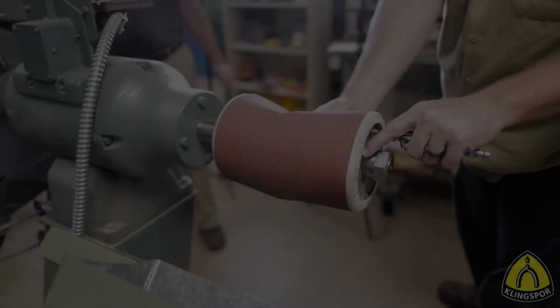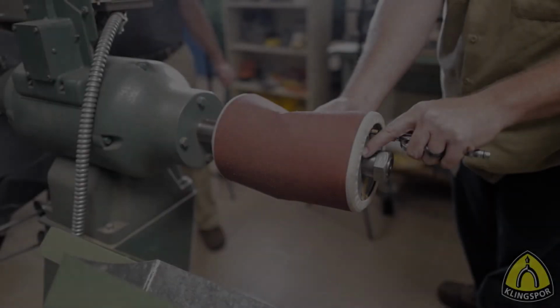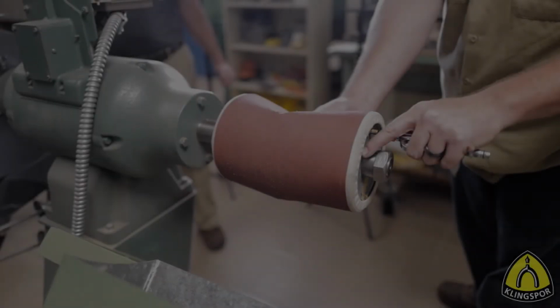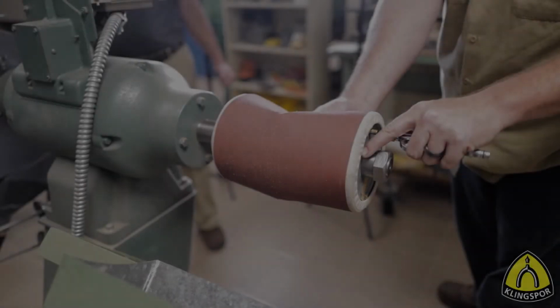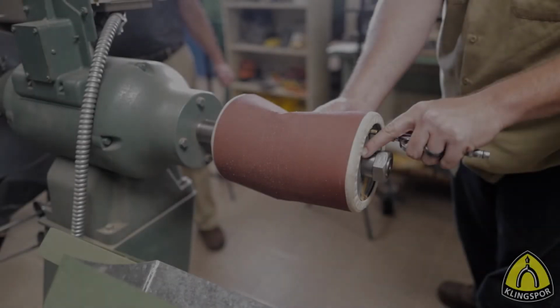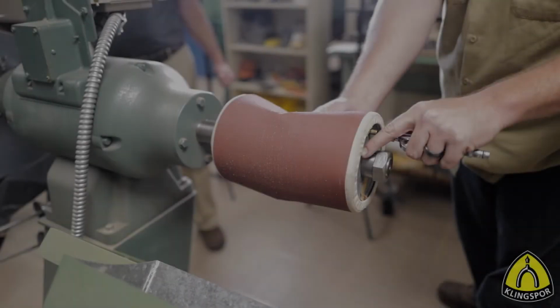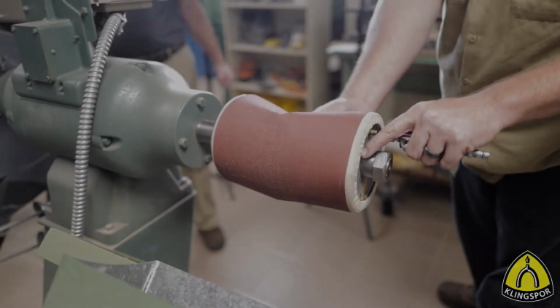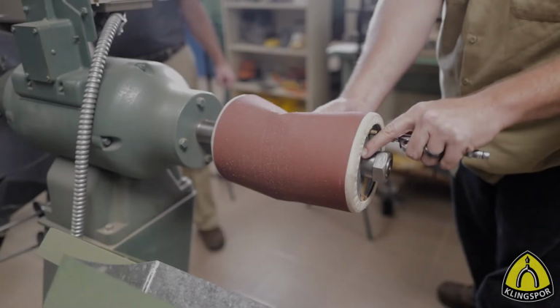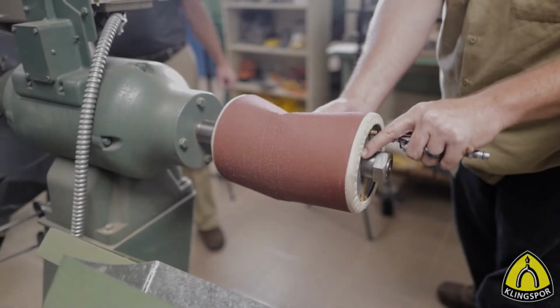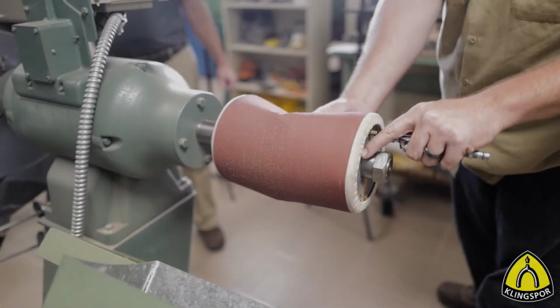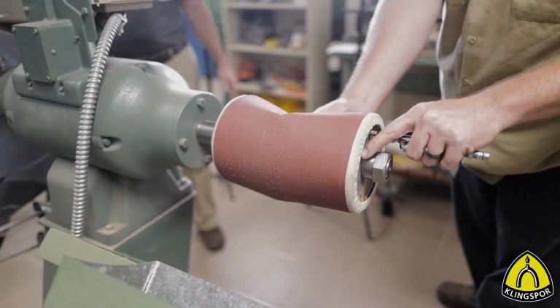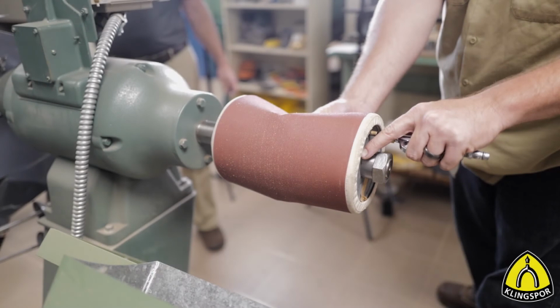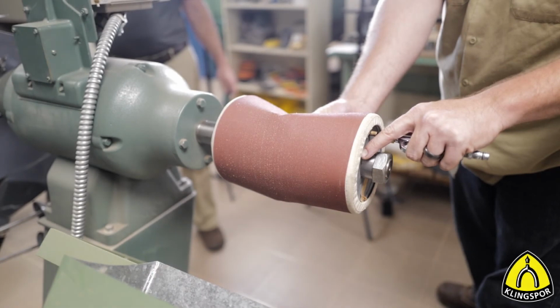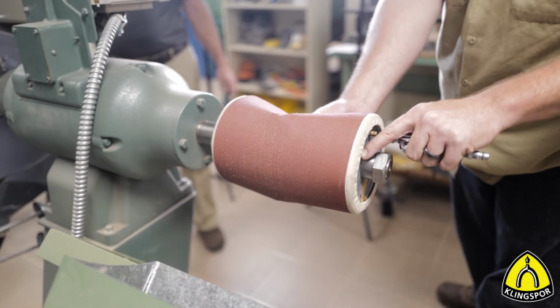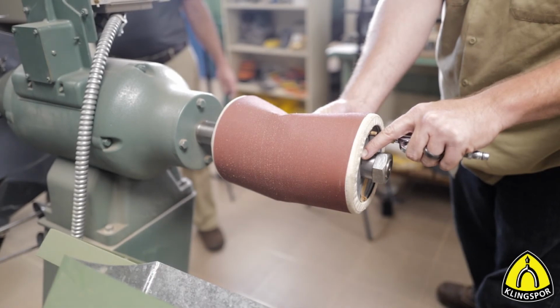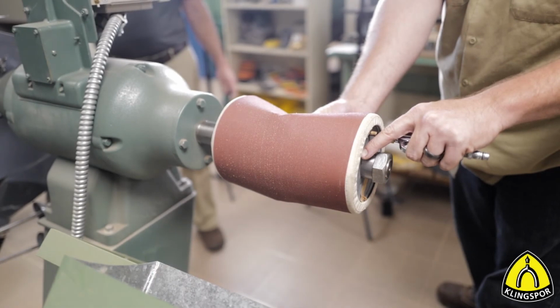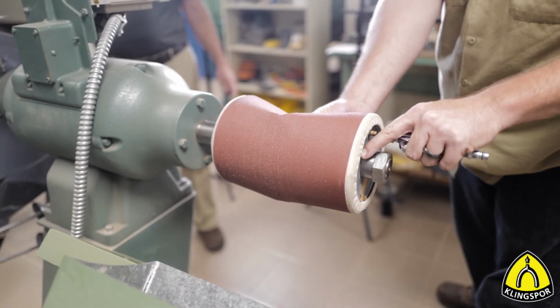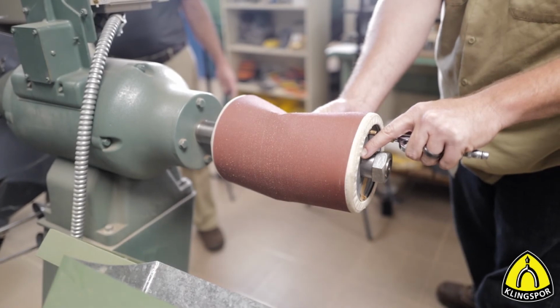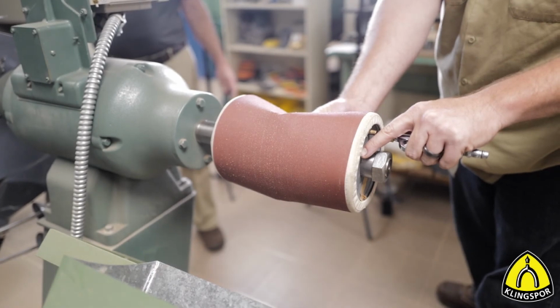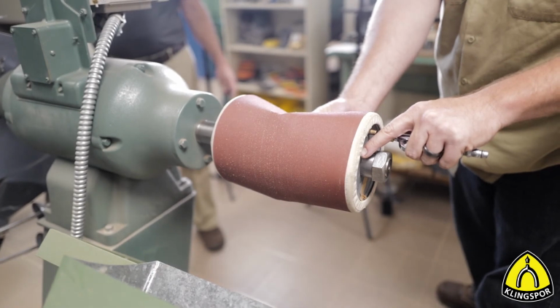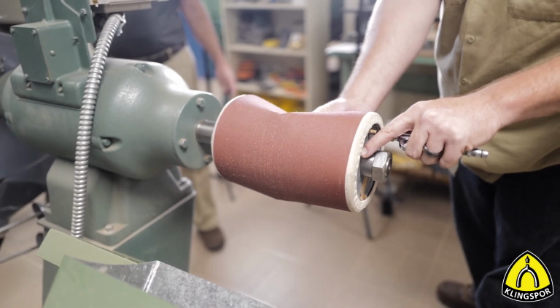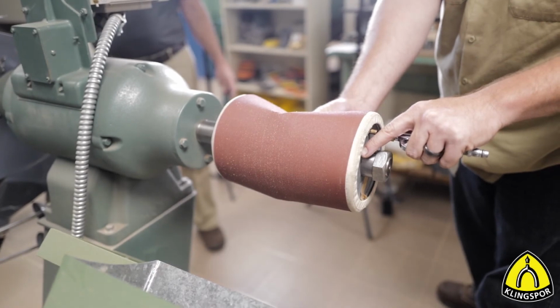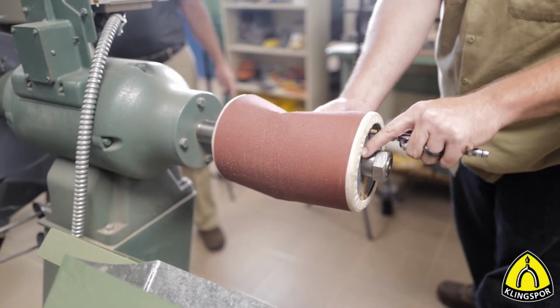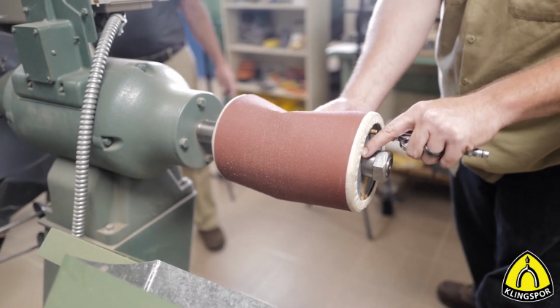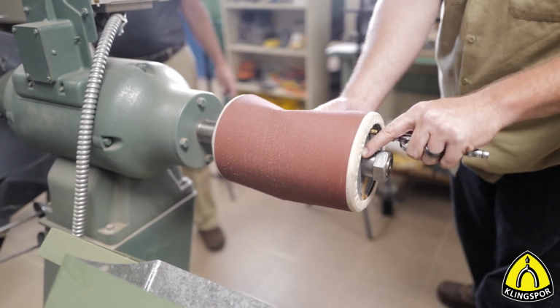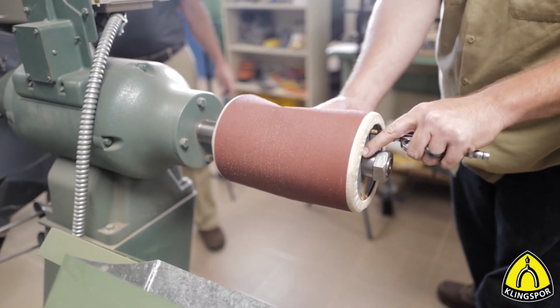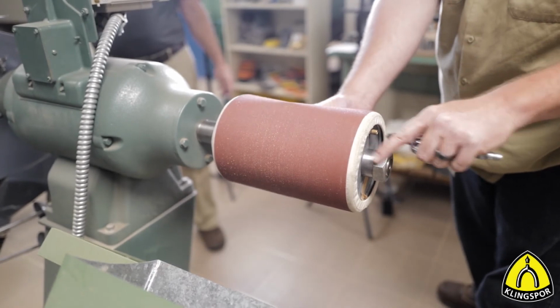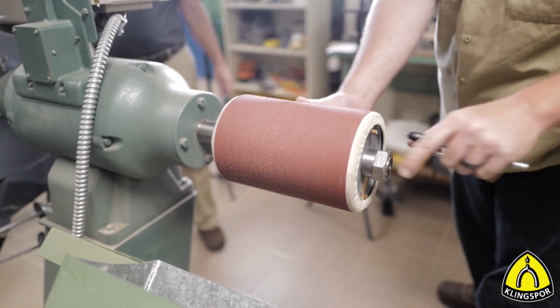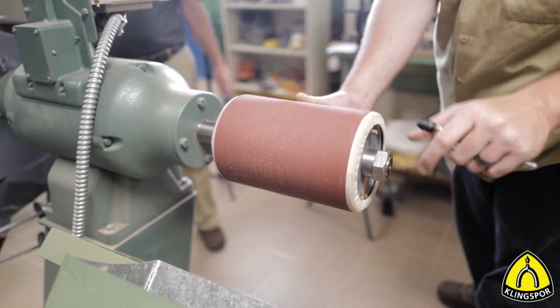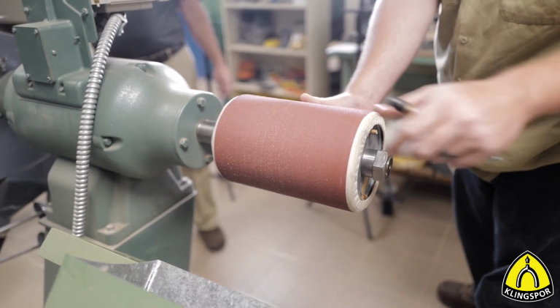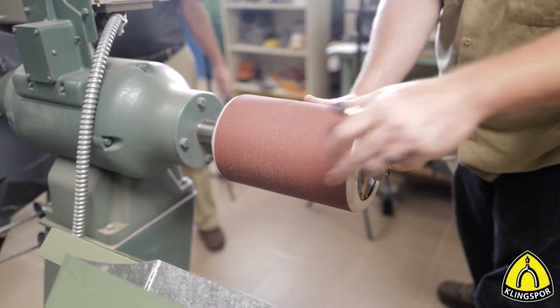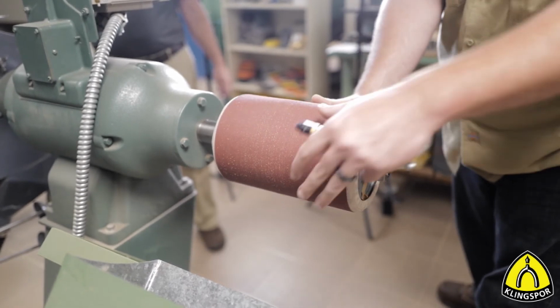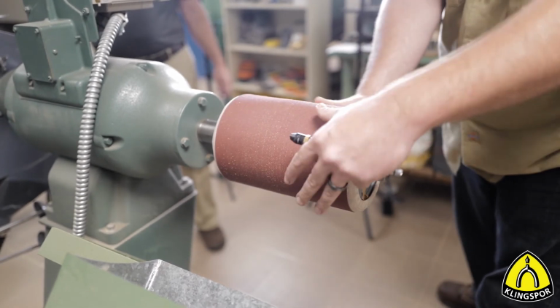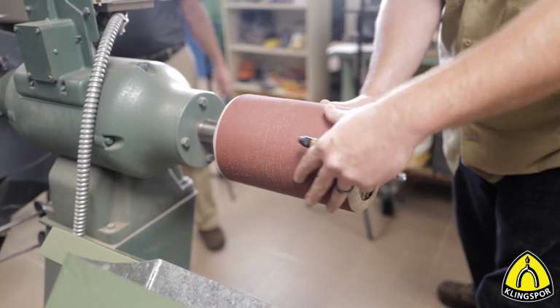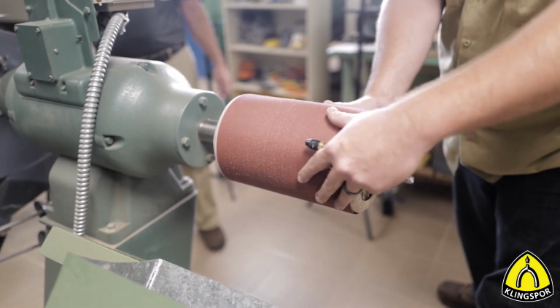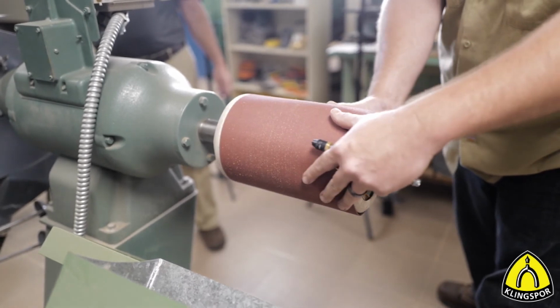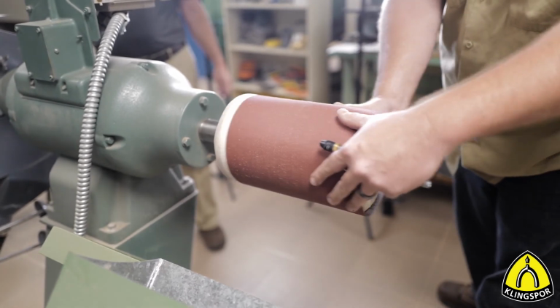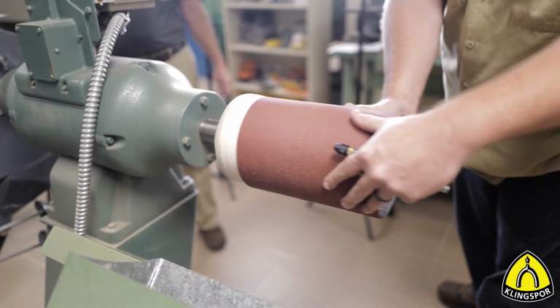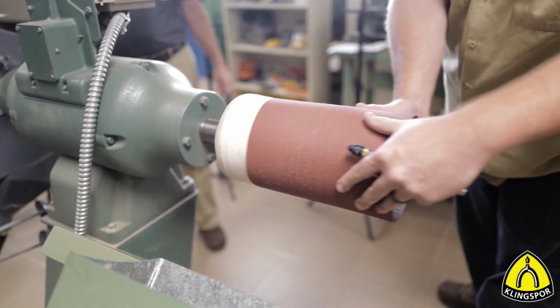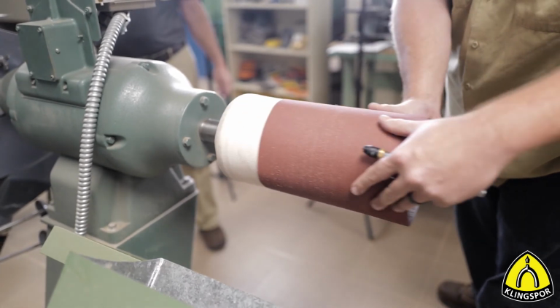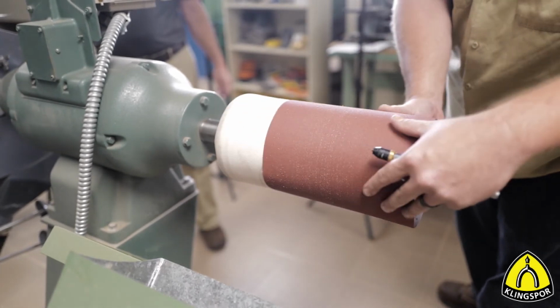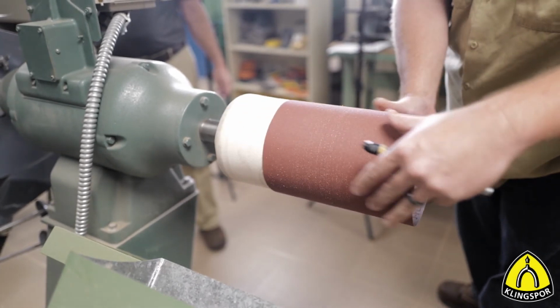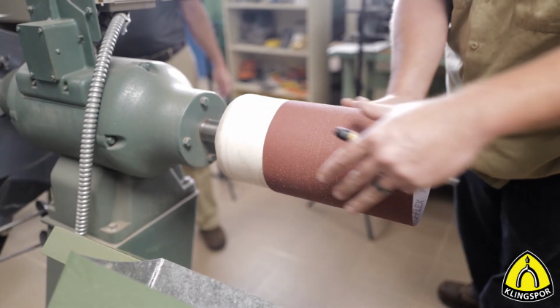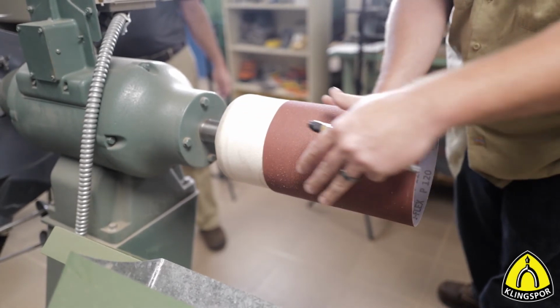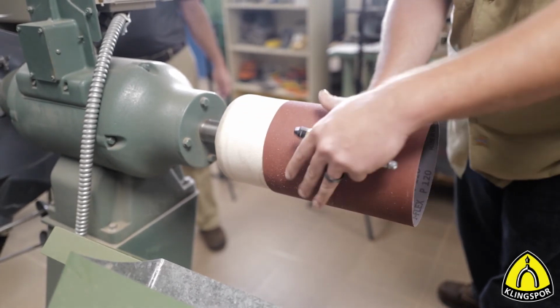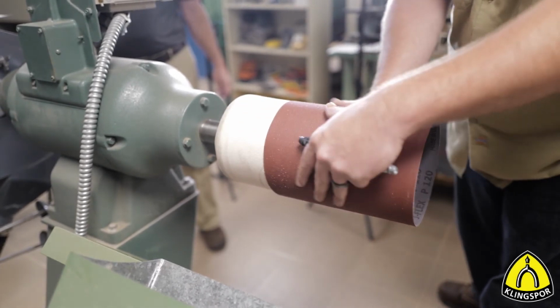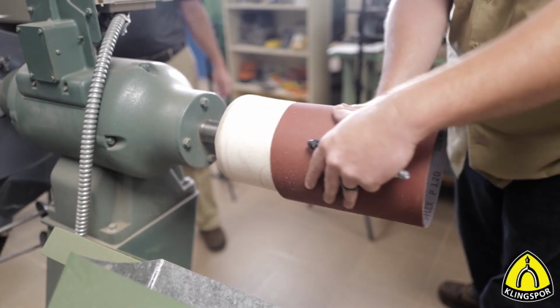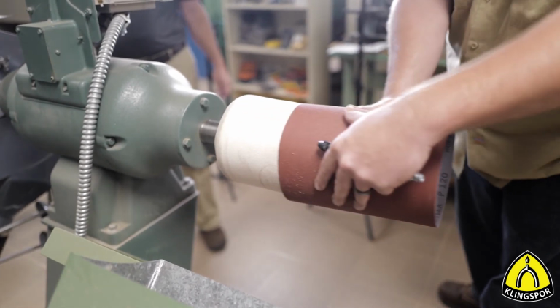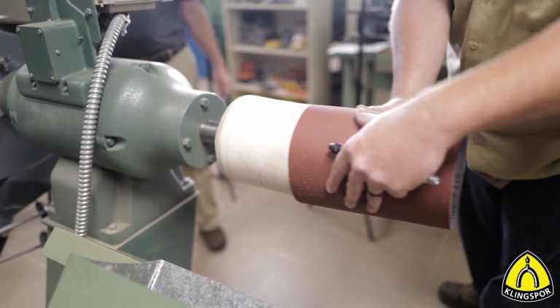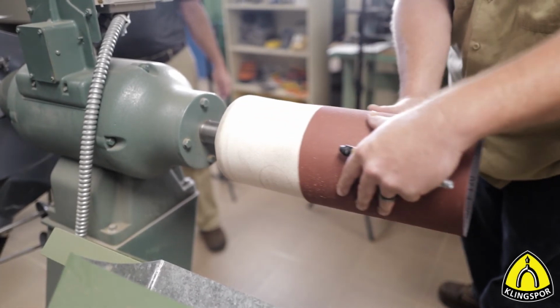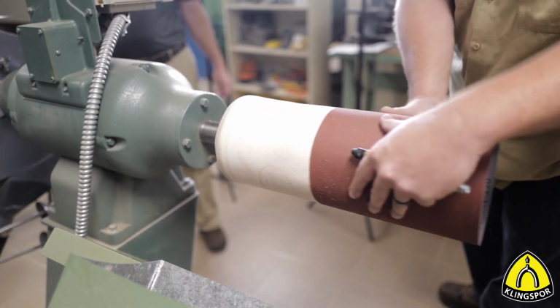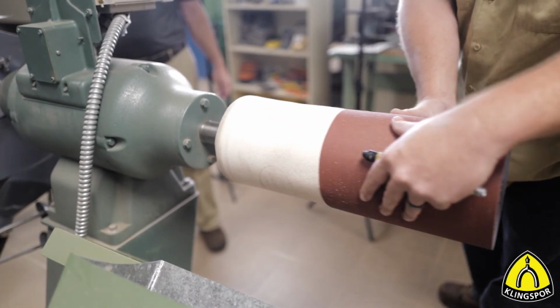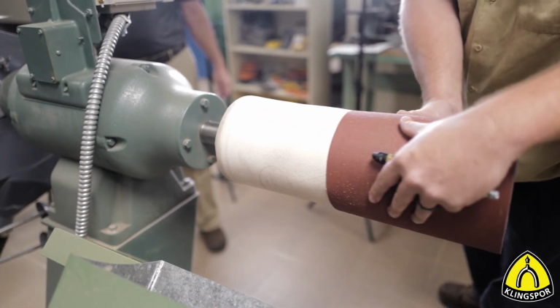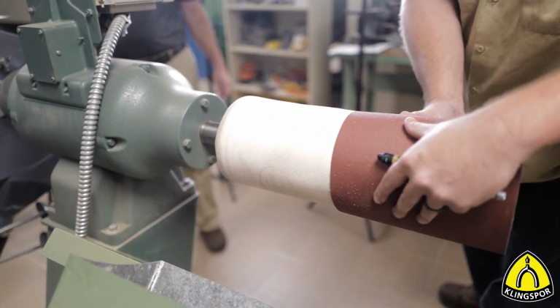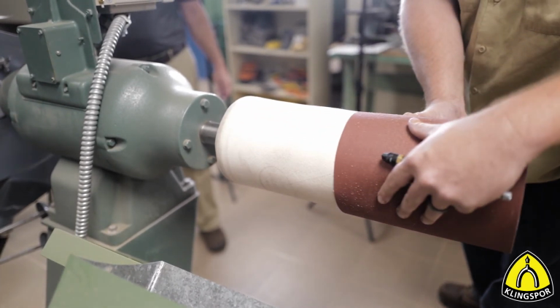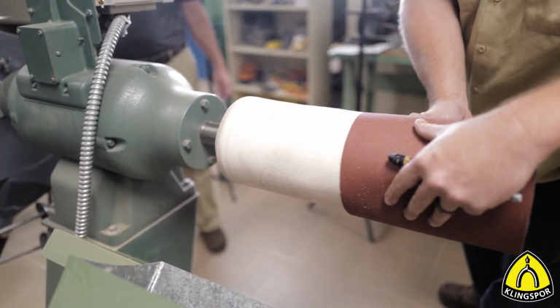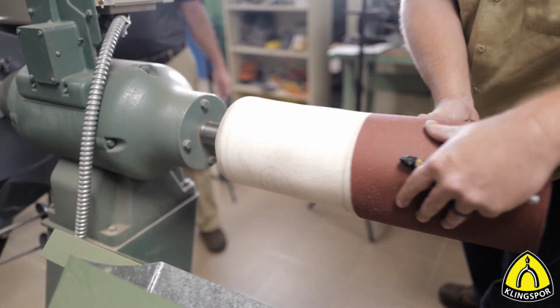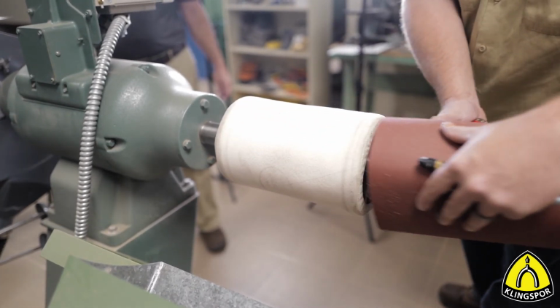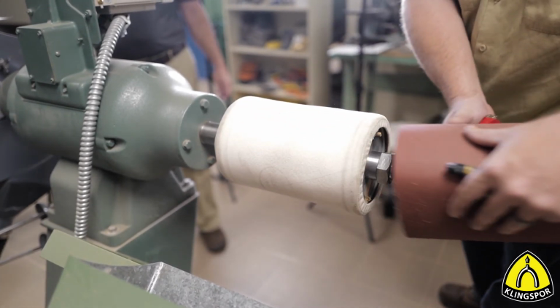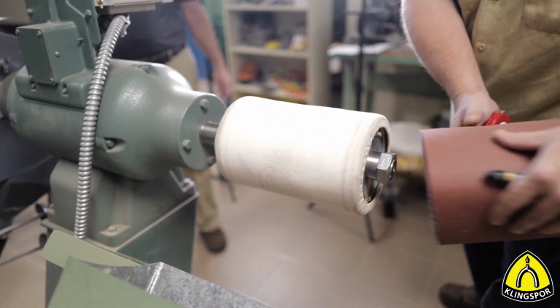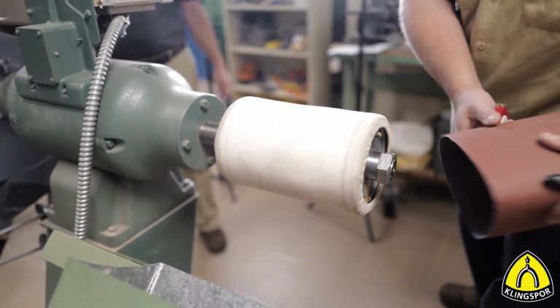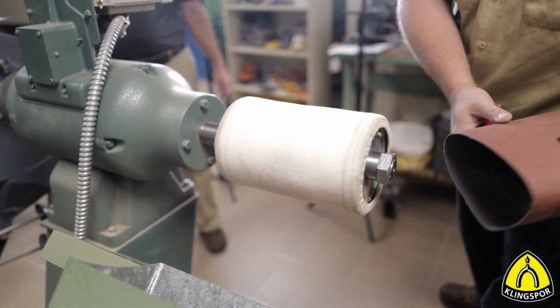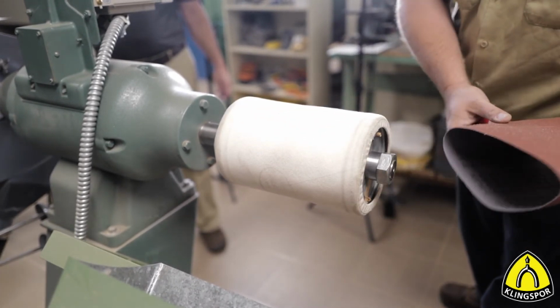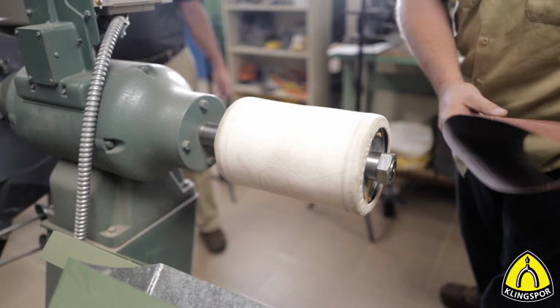Thank you for joining us for our pump sleeve video series, brought to you by Klingspor Abrasives and Klingspor's Woodworking Shop.